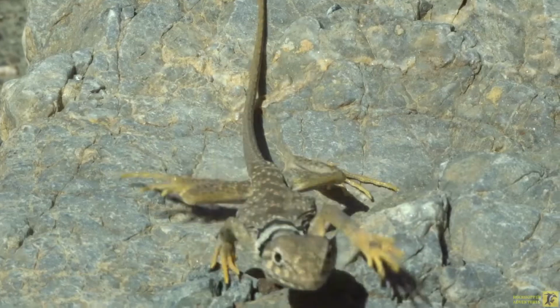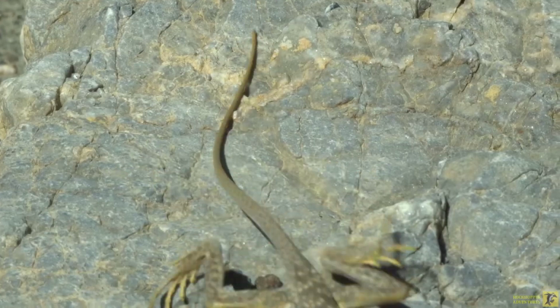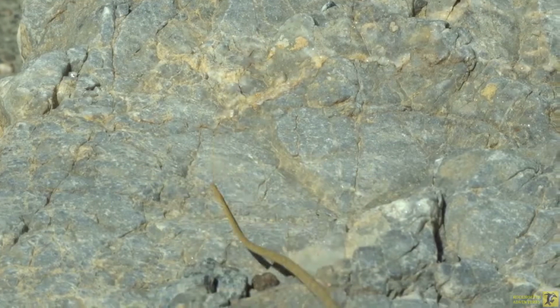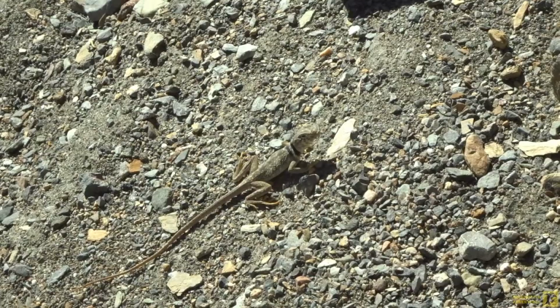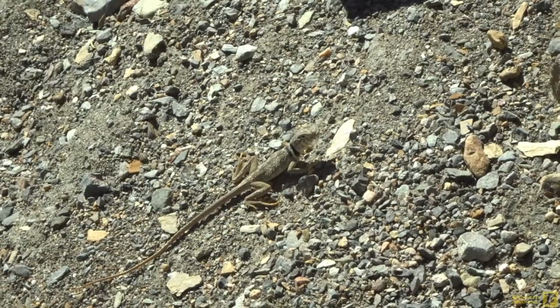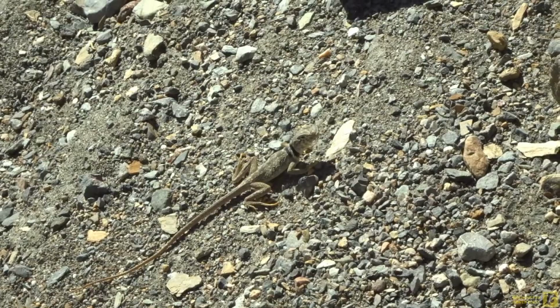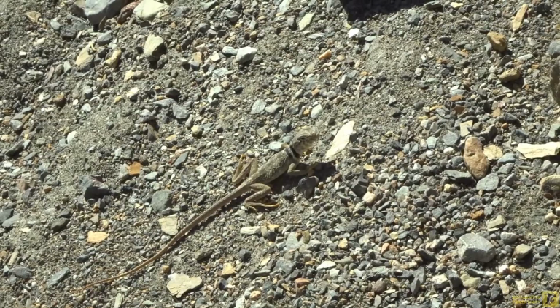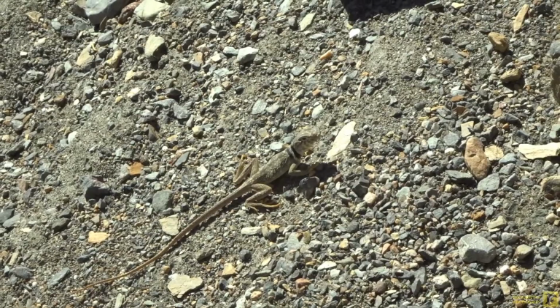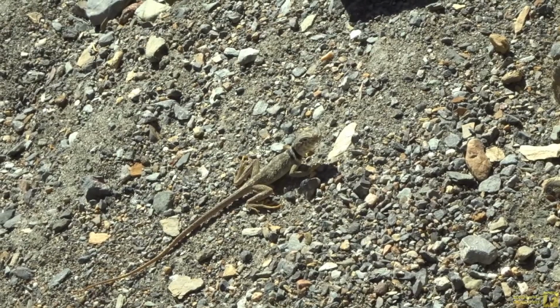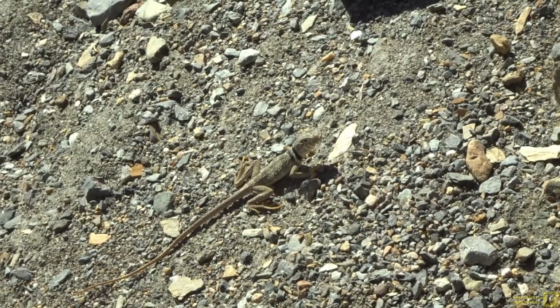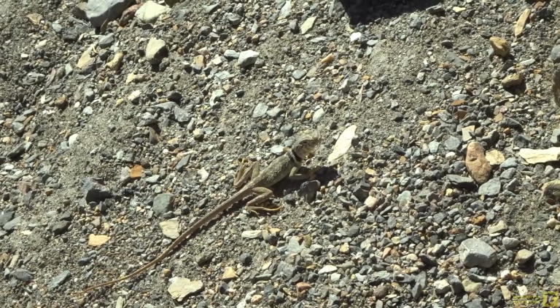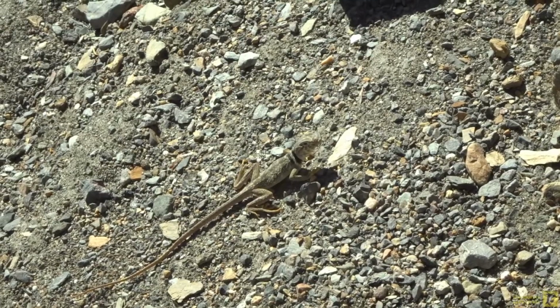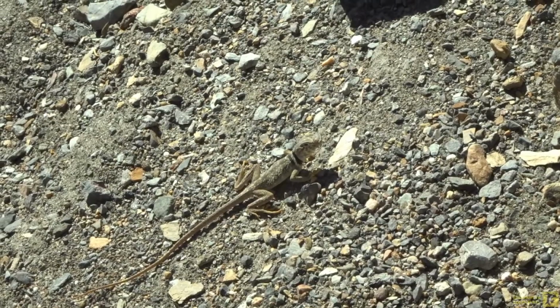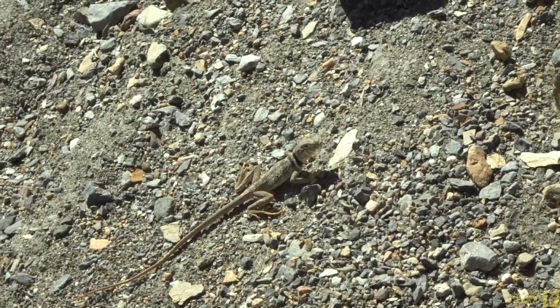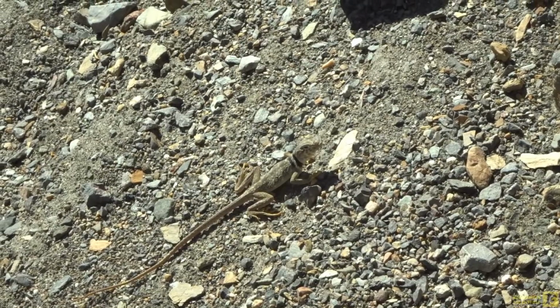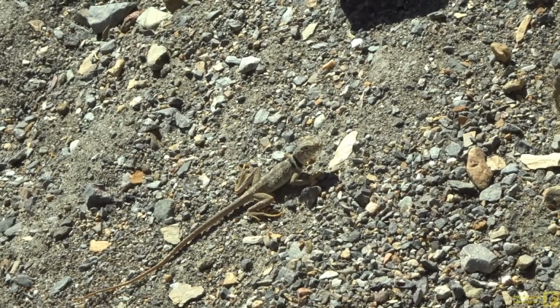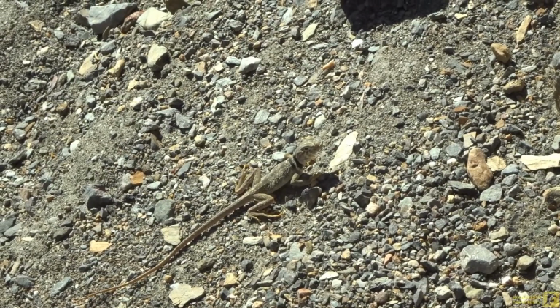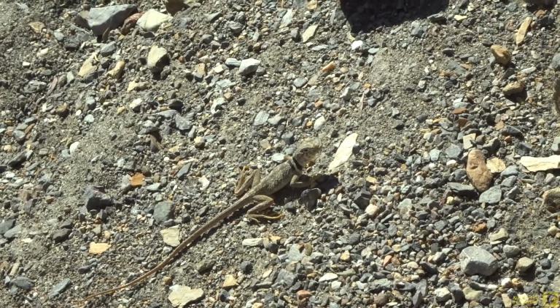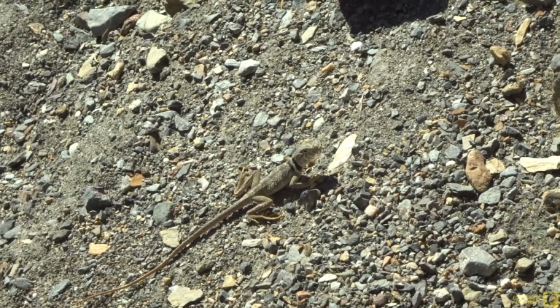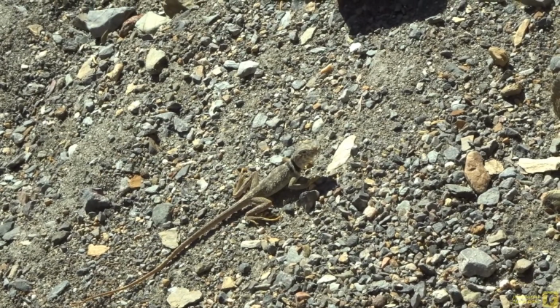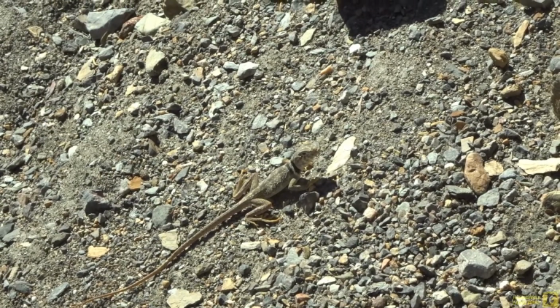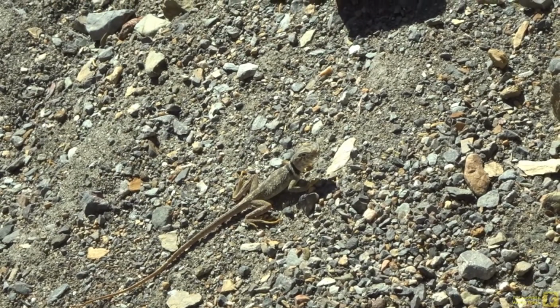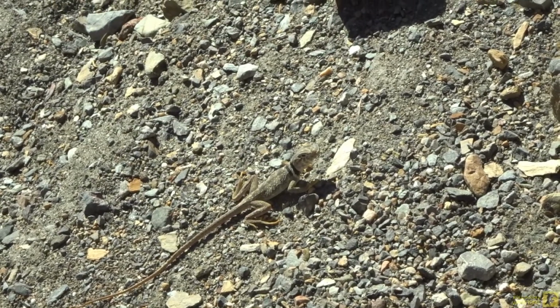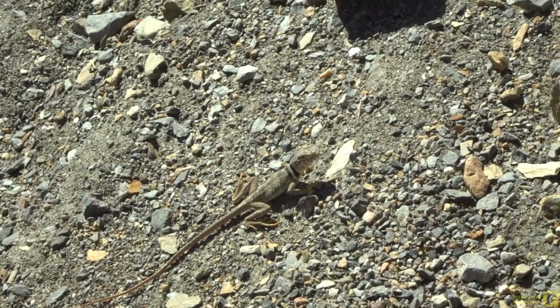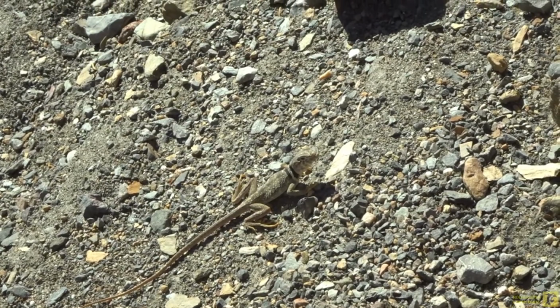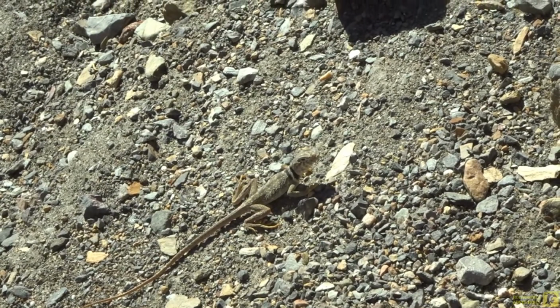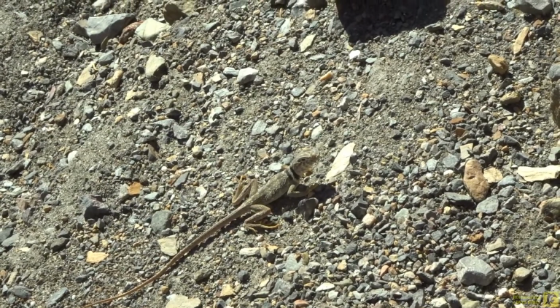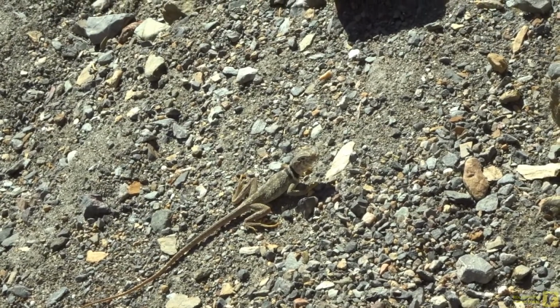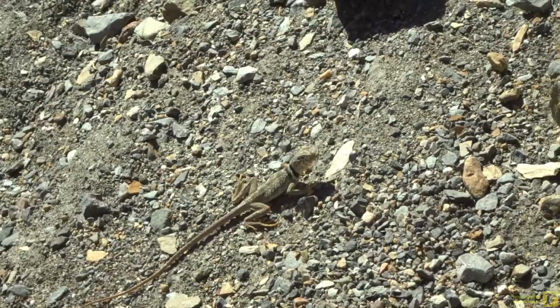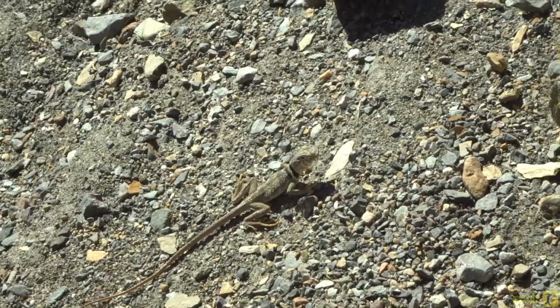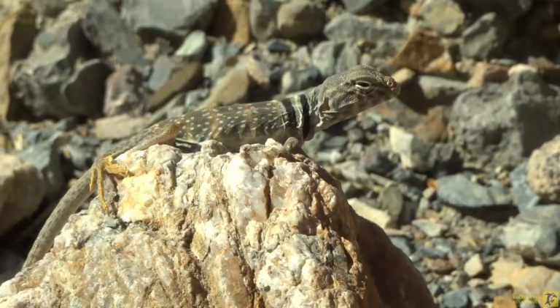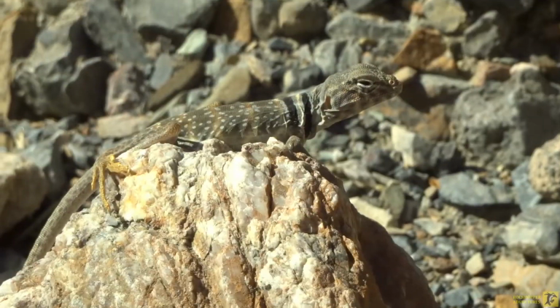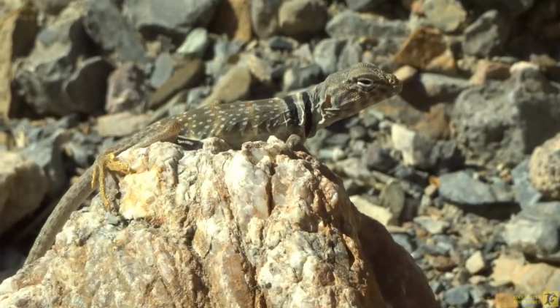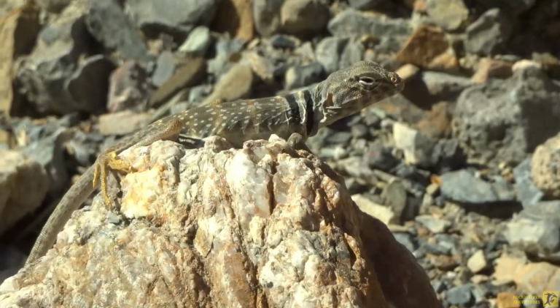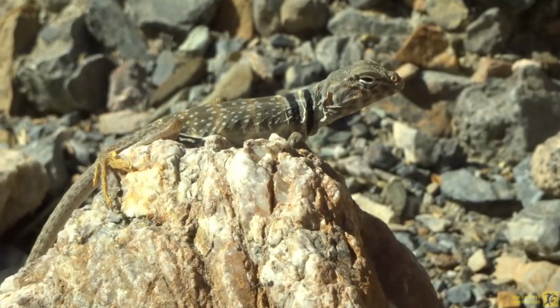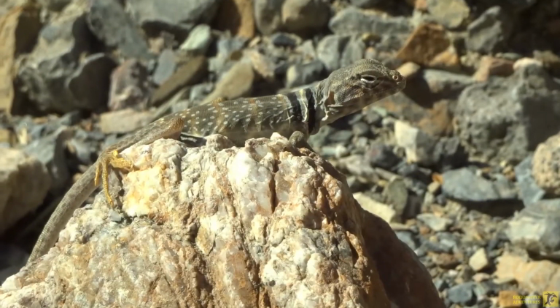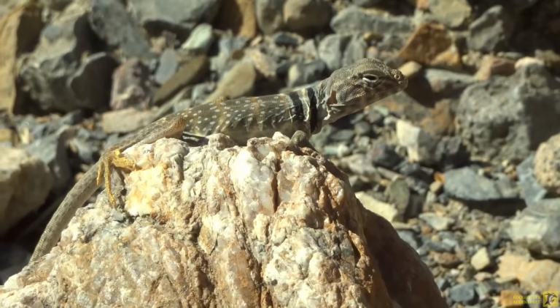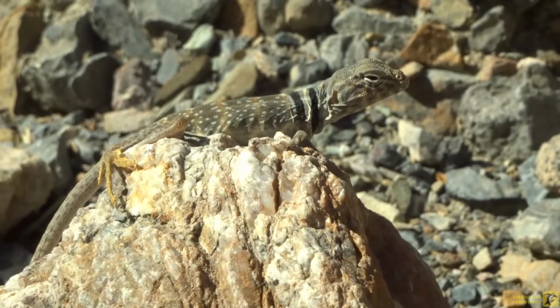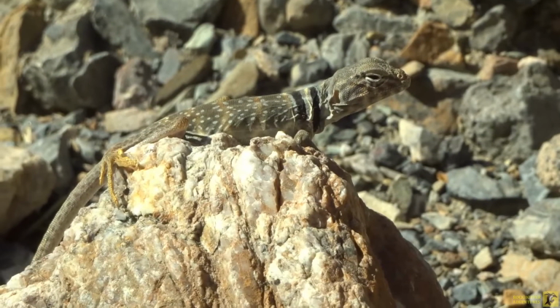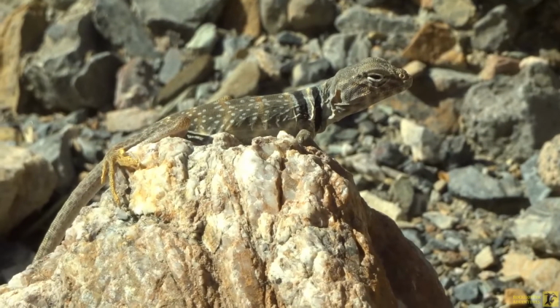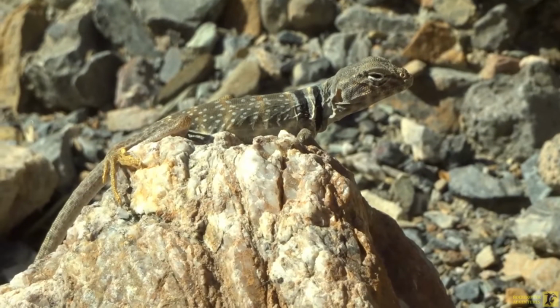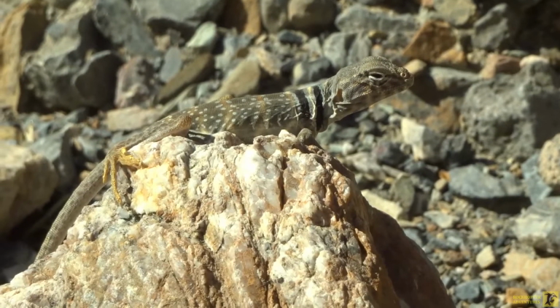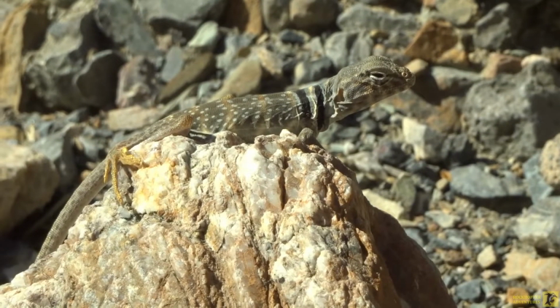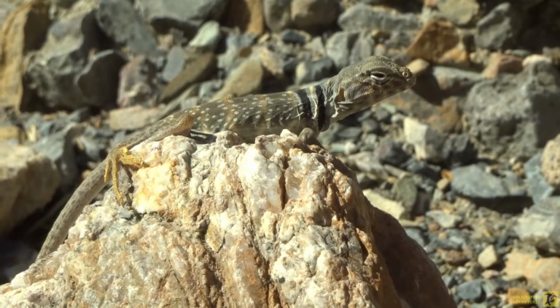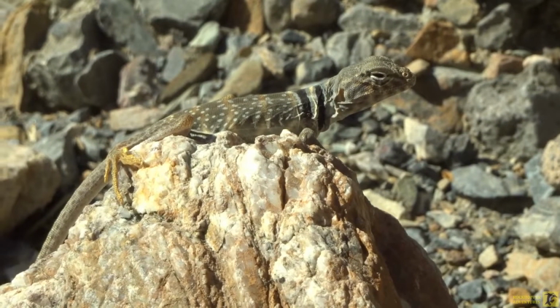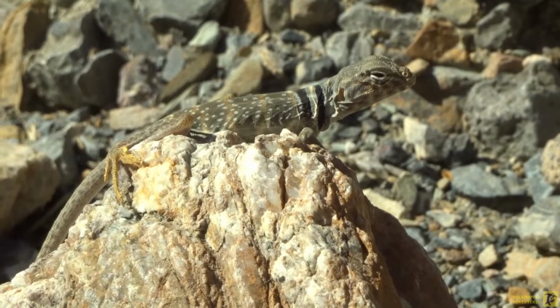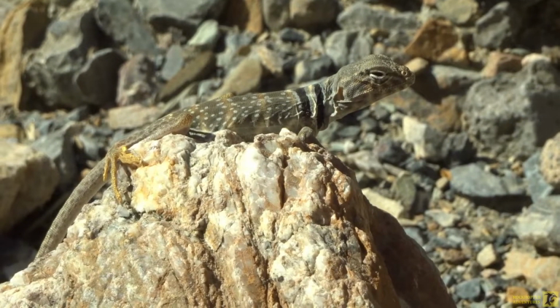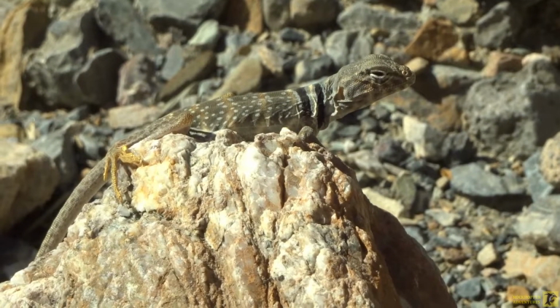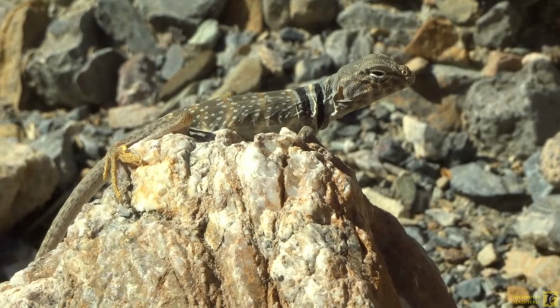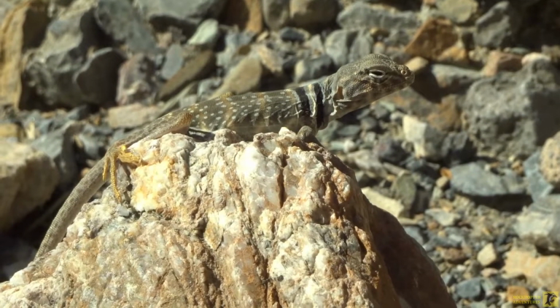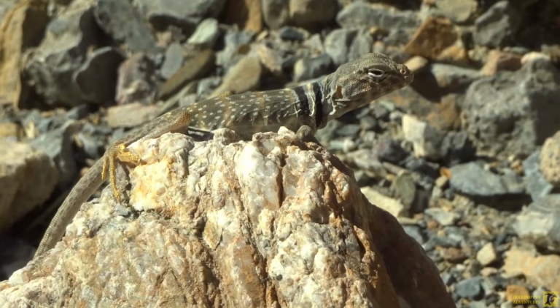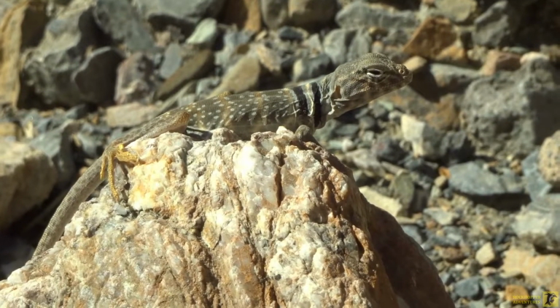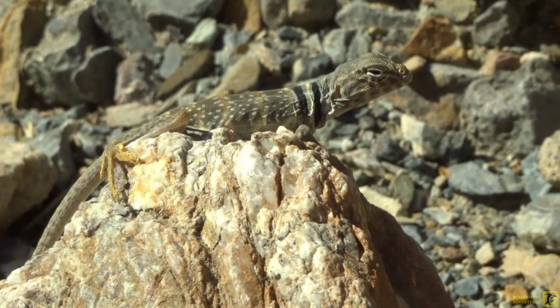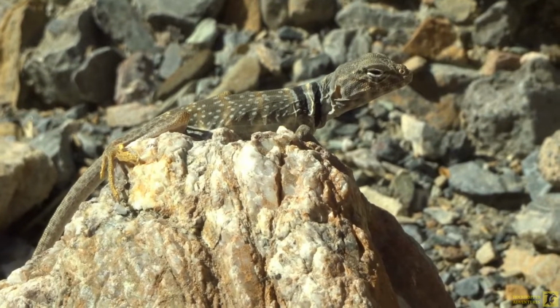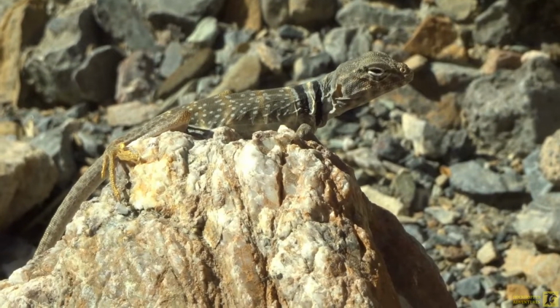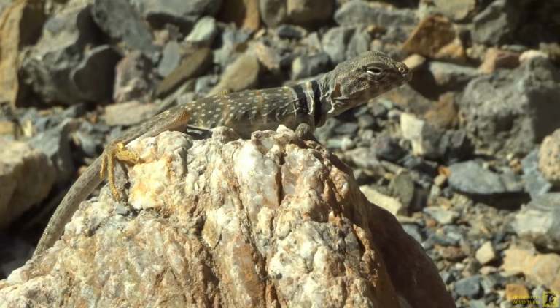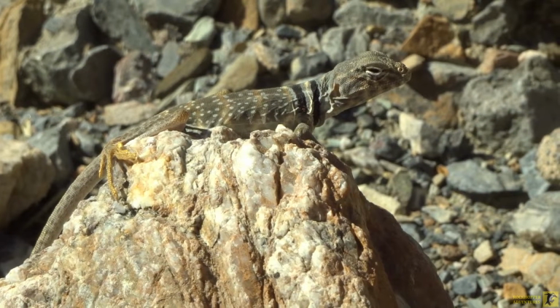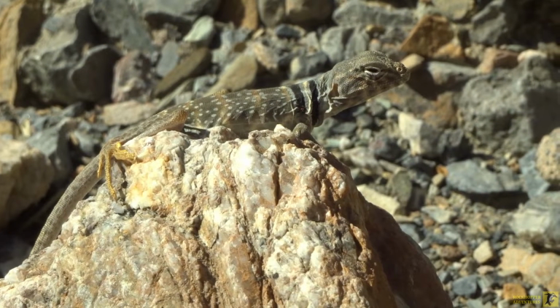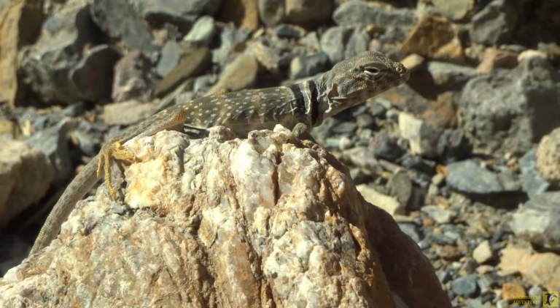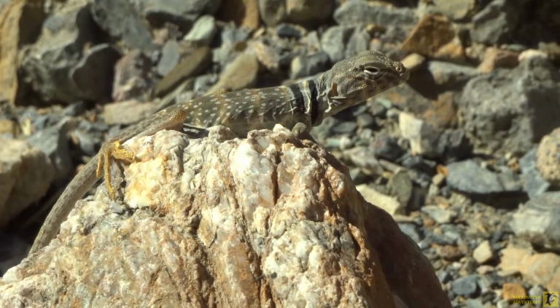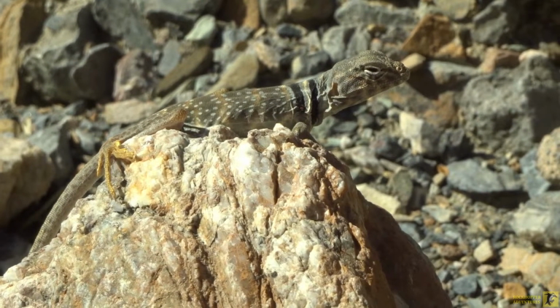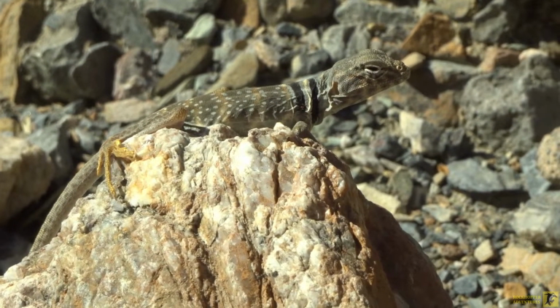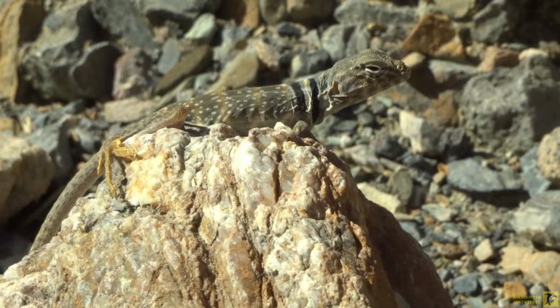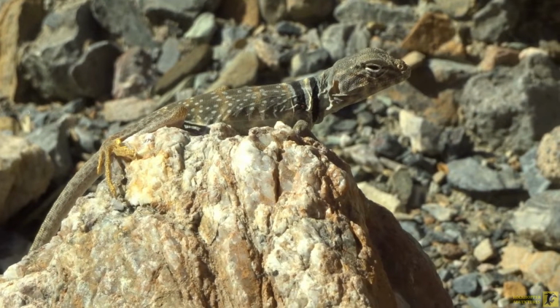That little dude just jumped on my pant leg a couple times. I don't know if he's catching a fly or what.